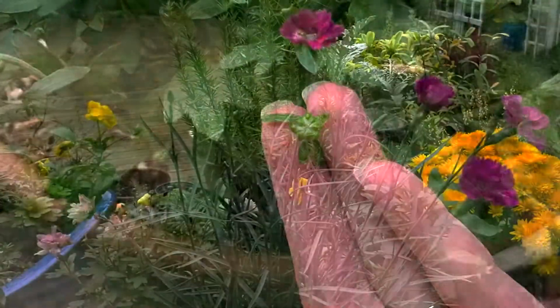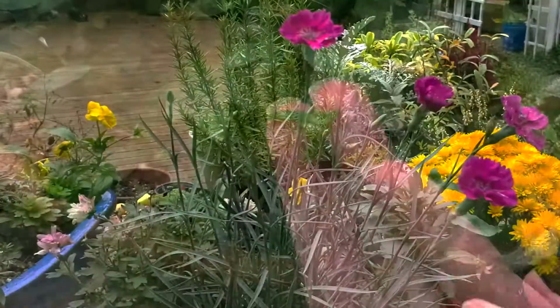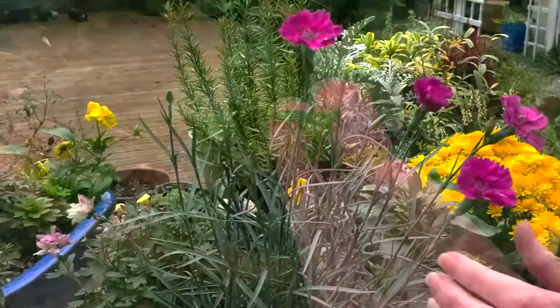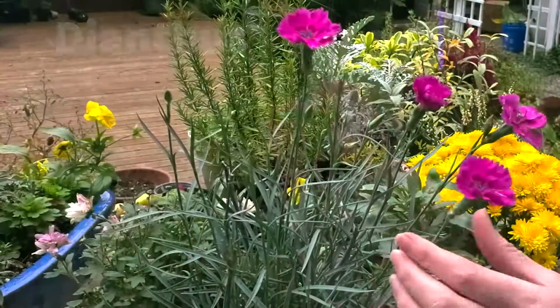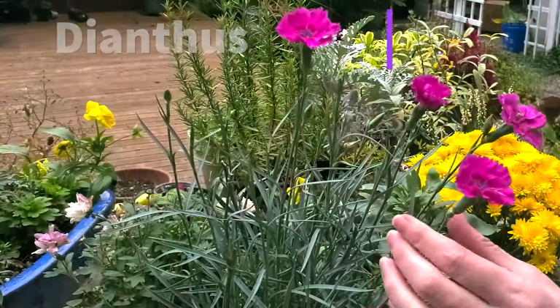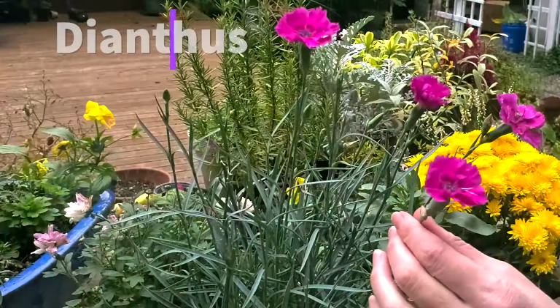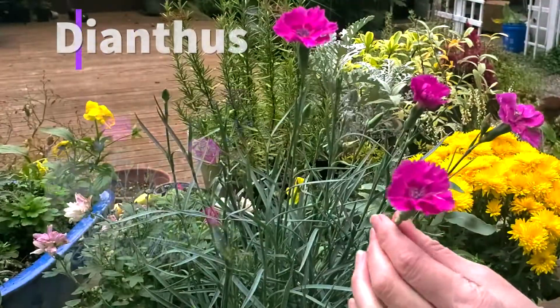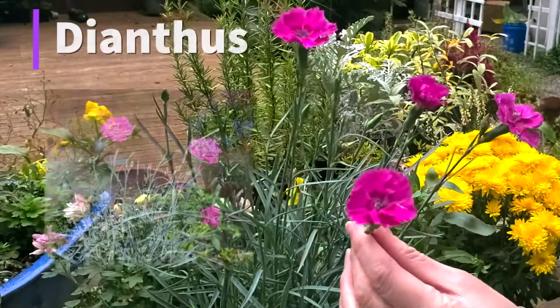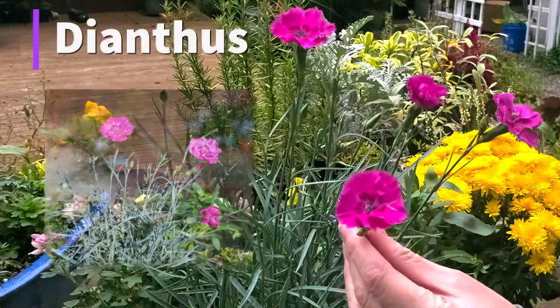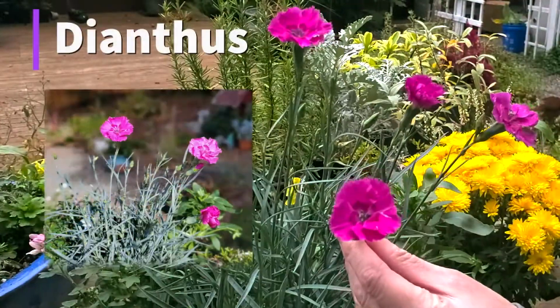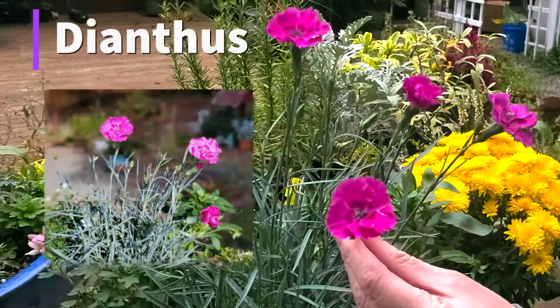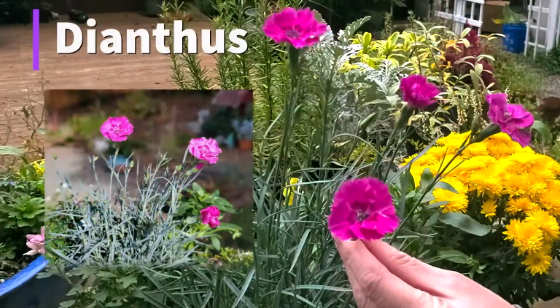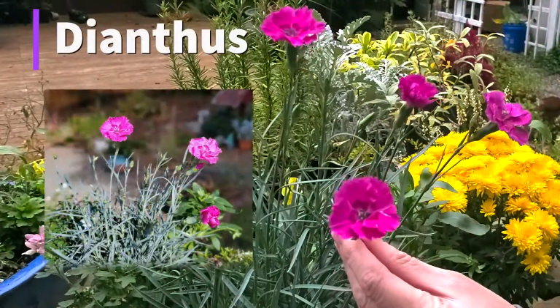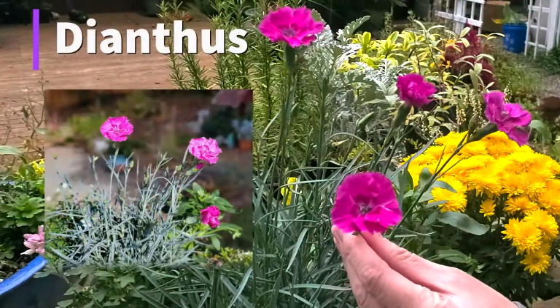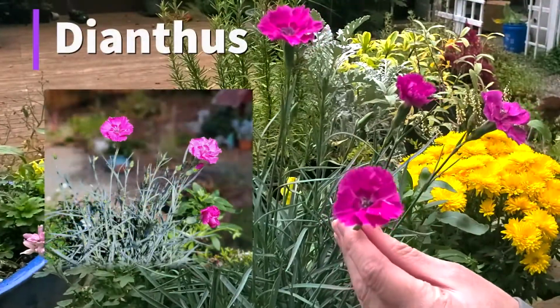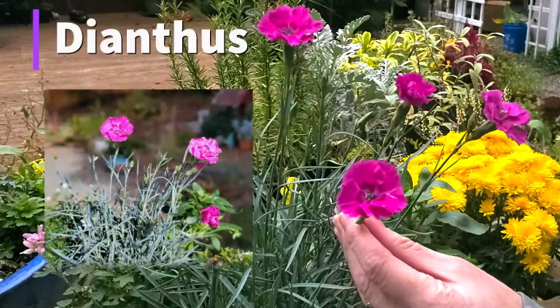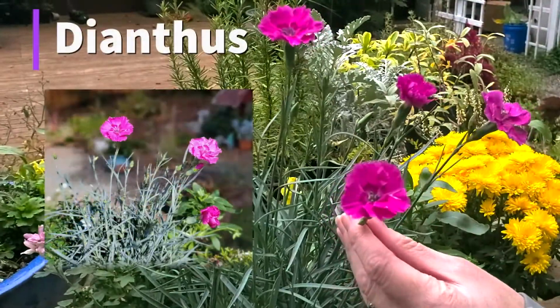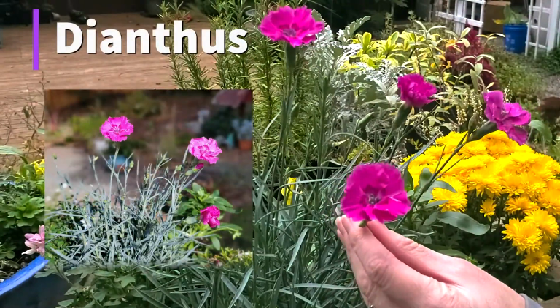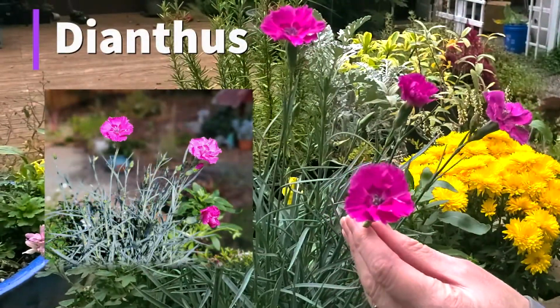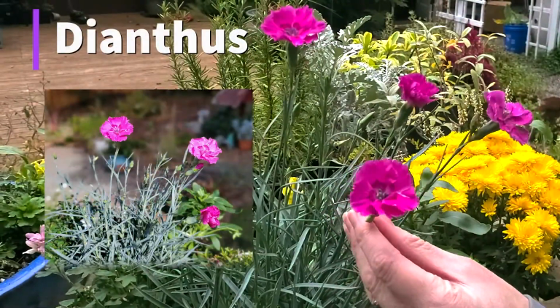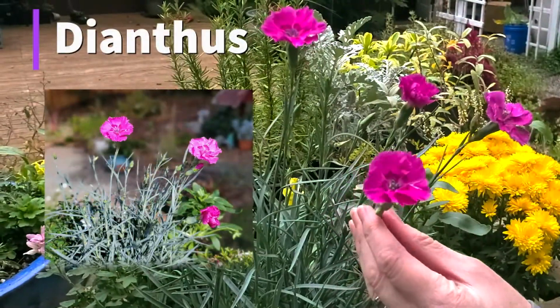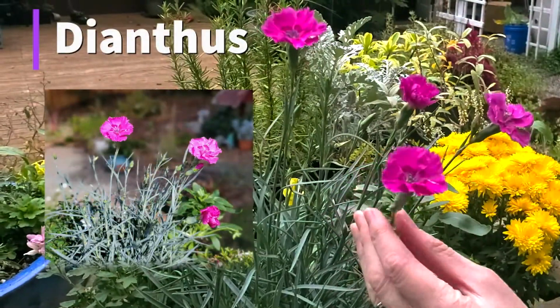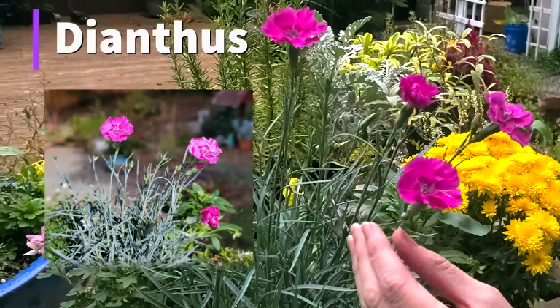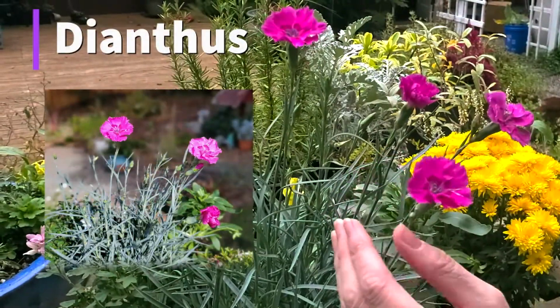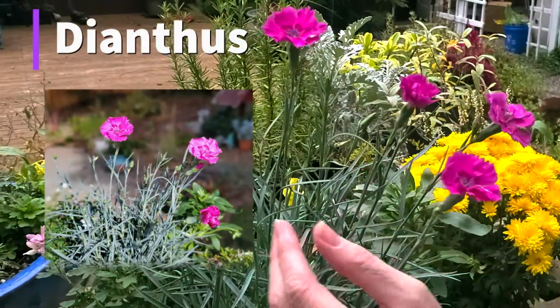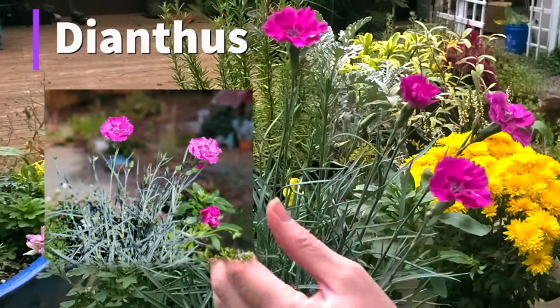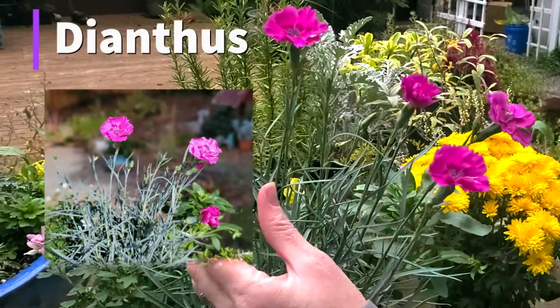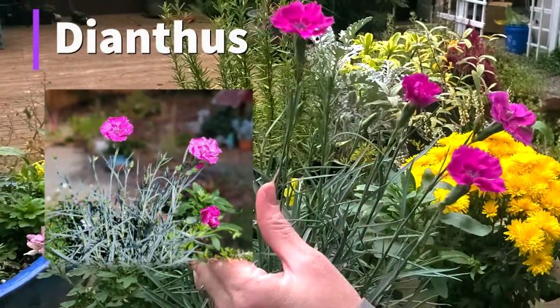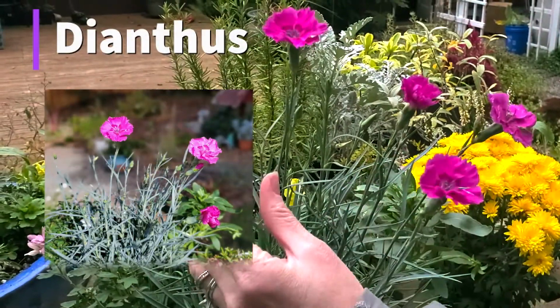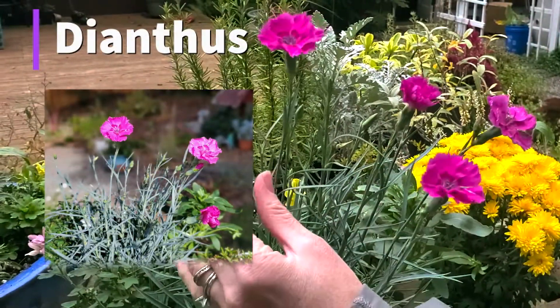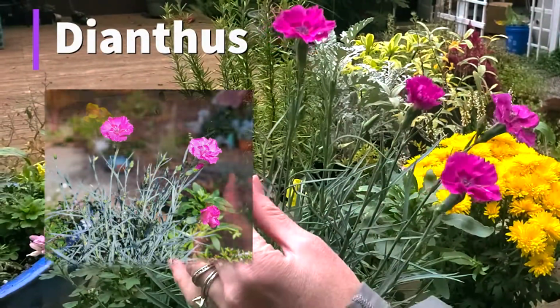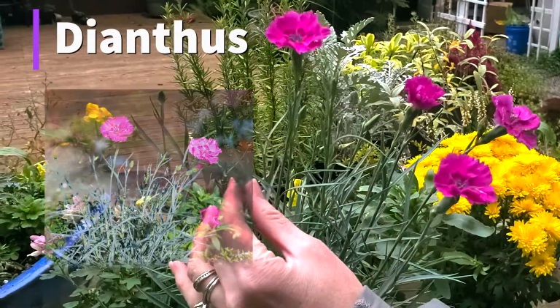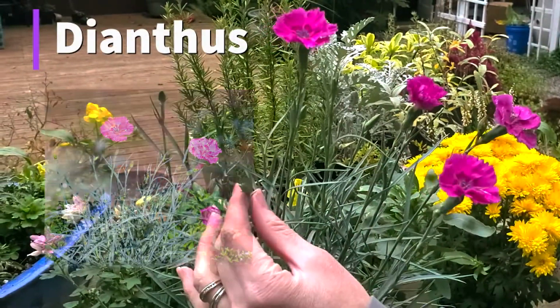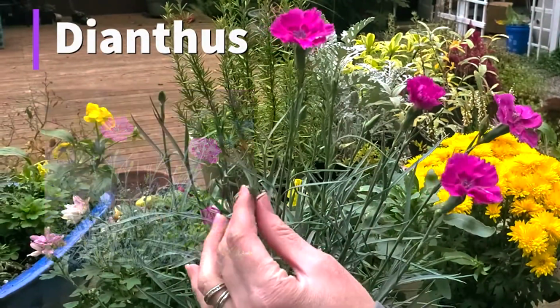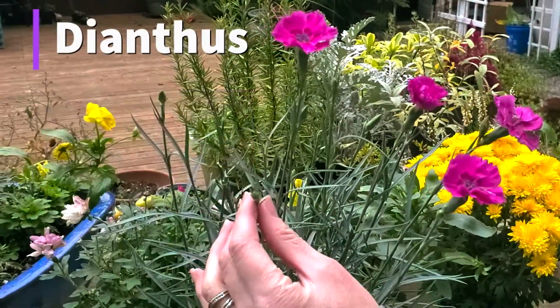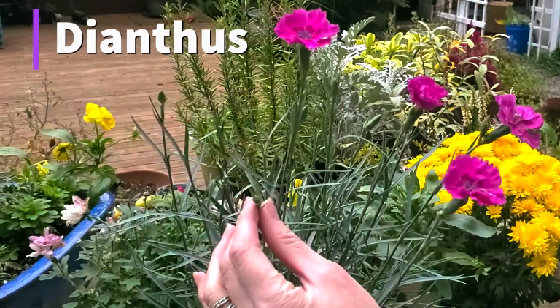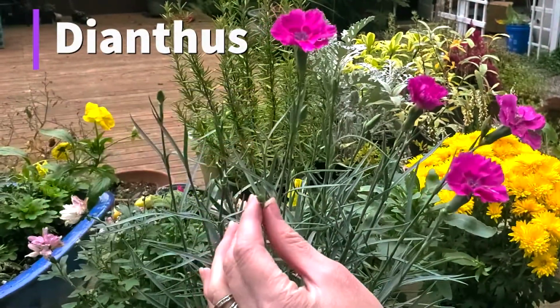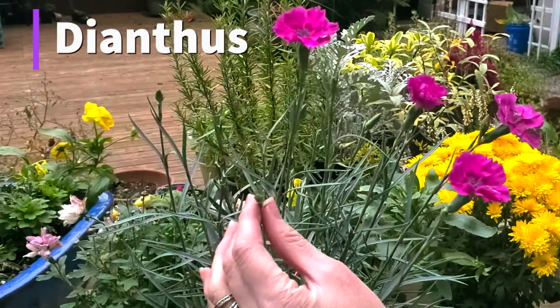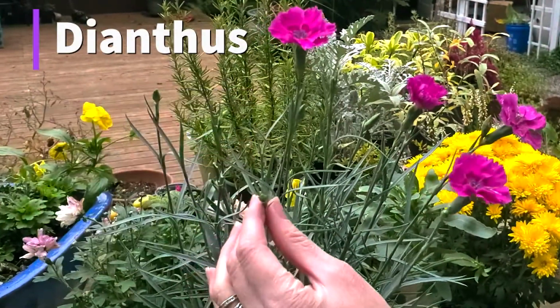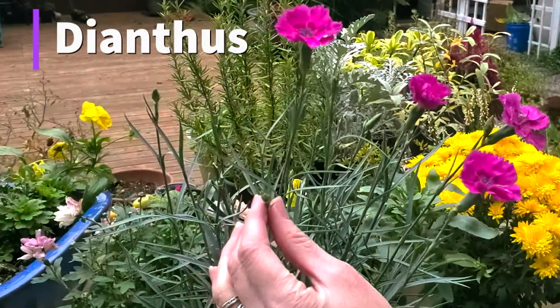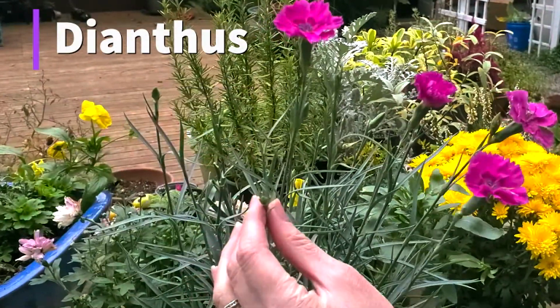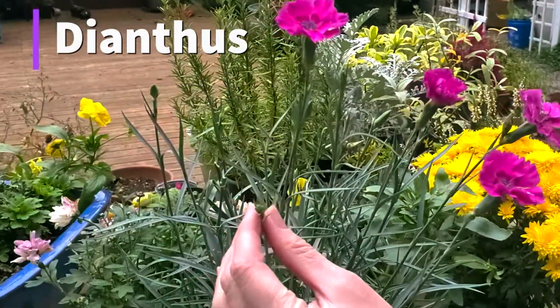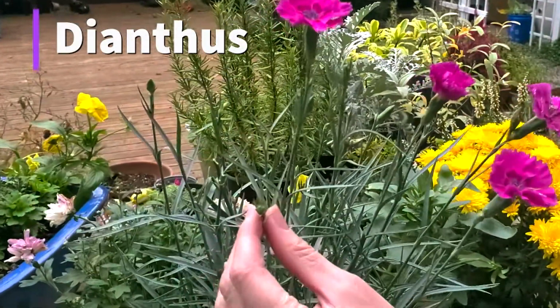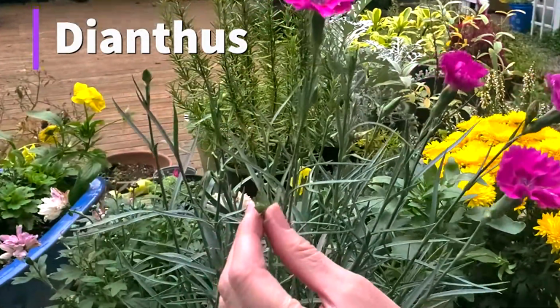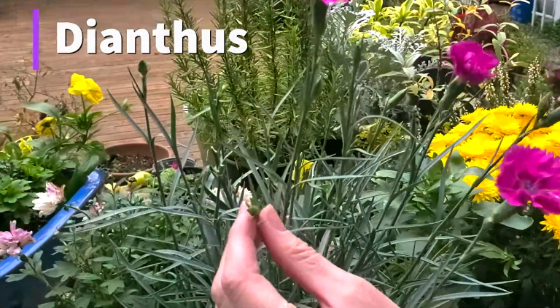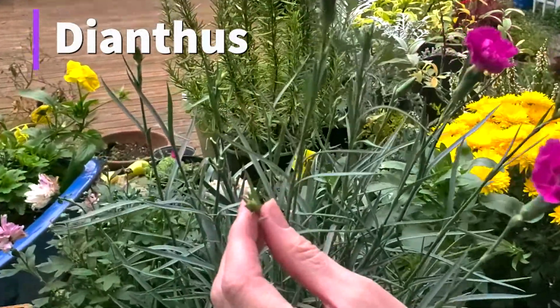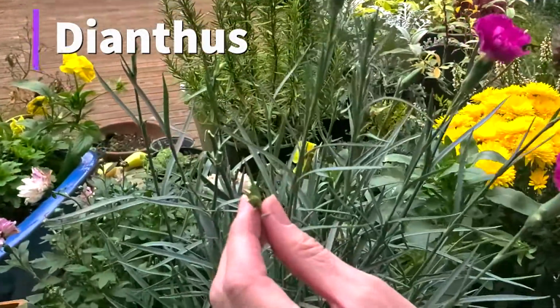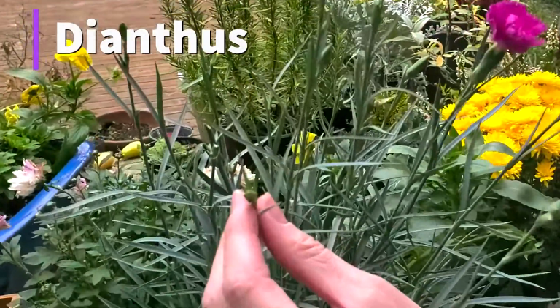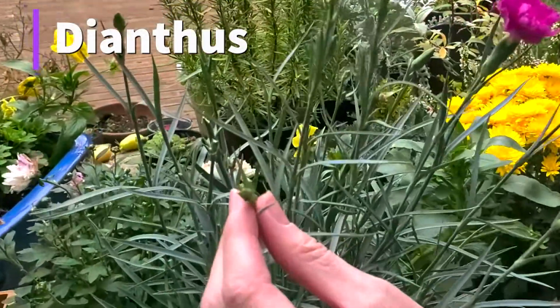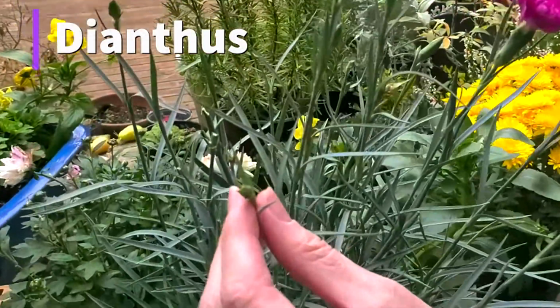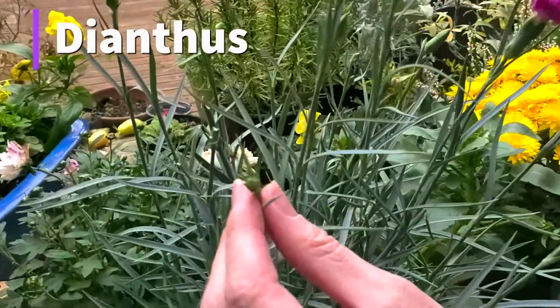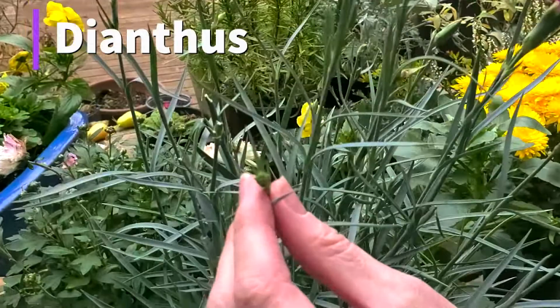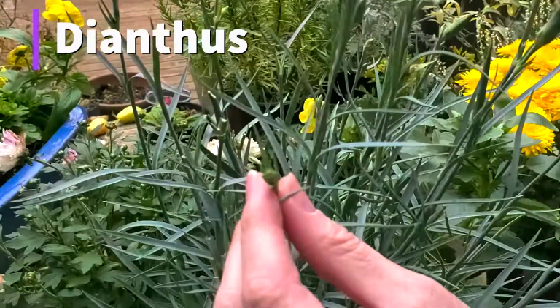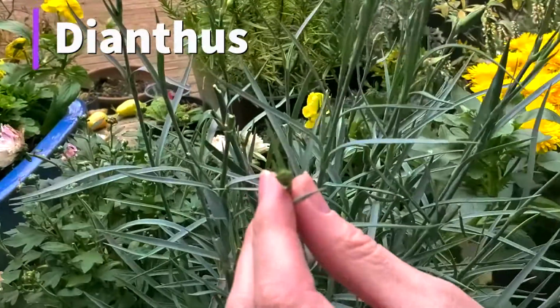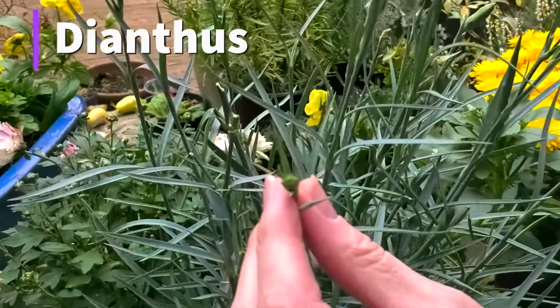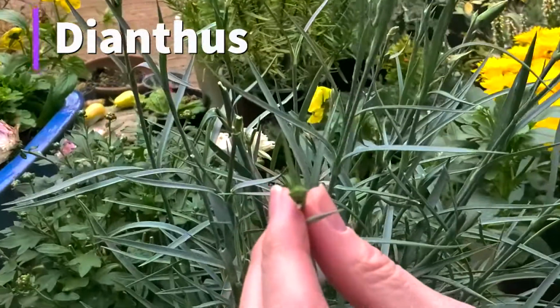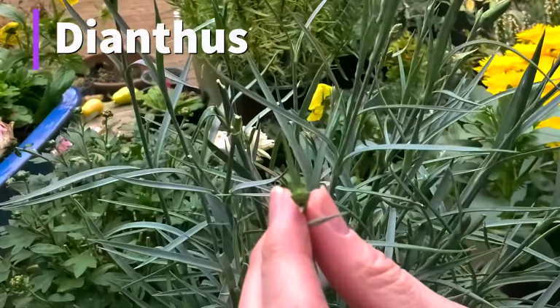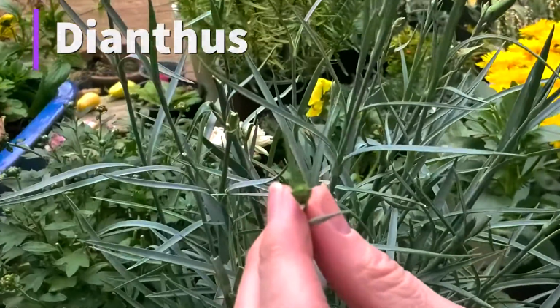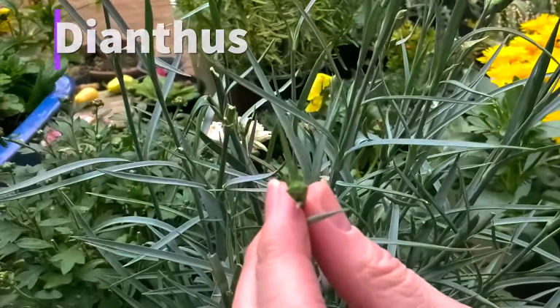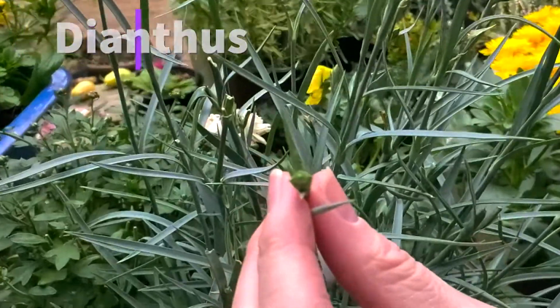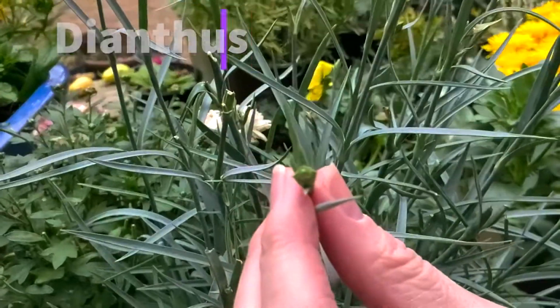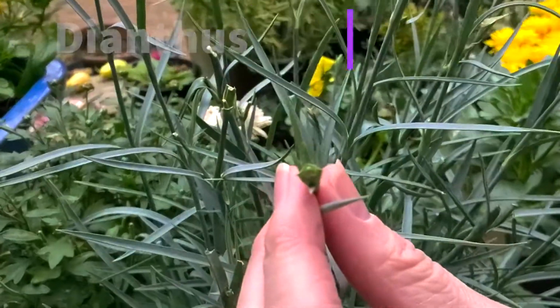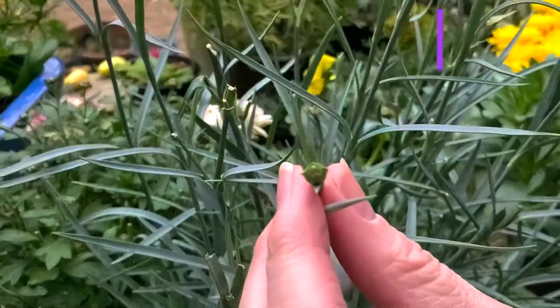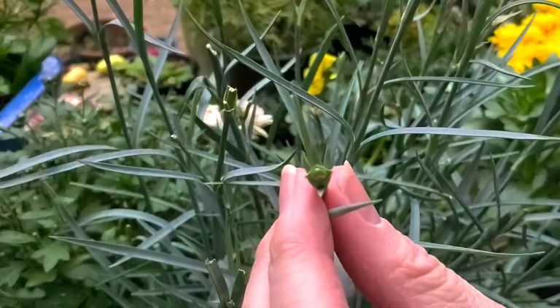The third plant is dianthus — this beautiful plant. You can deadhead these carefully in order to keep the blooms coming for months and months.